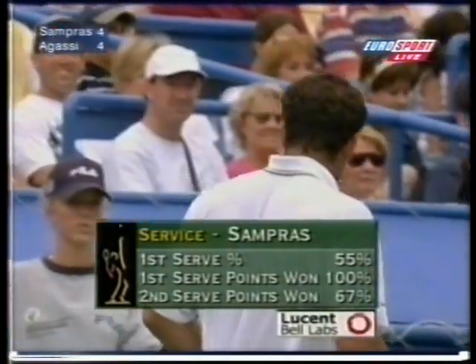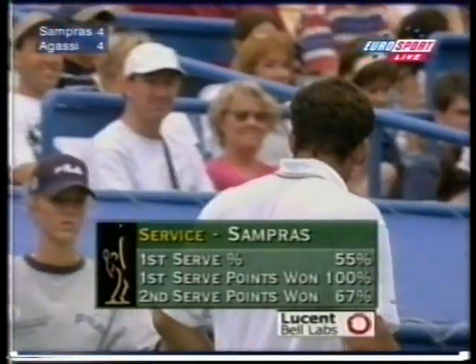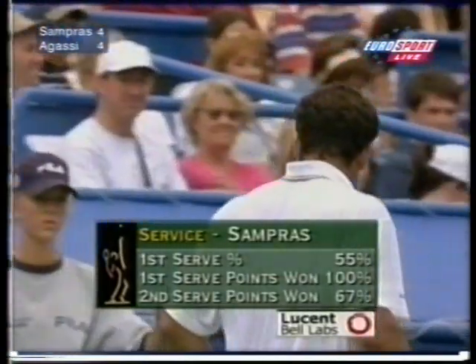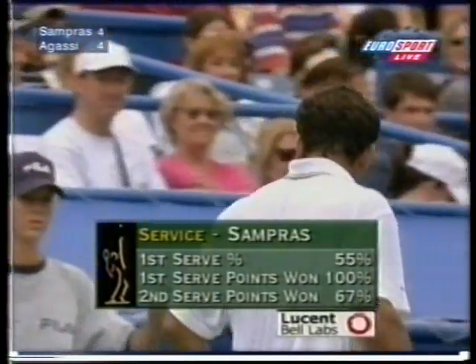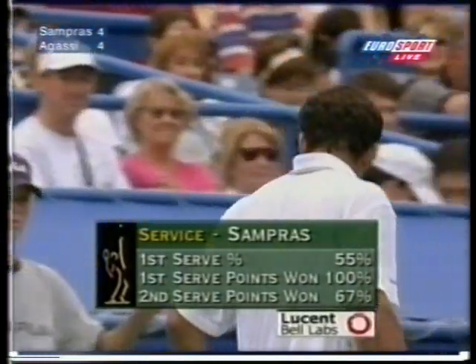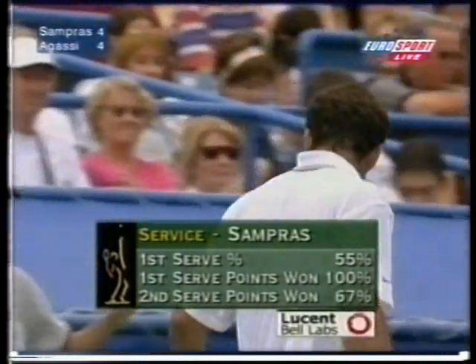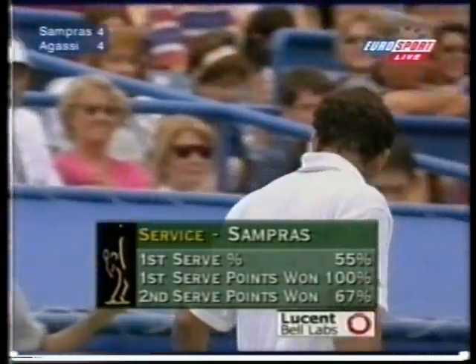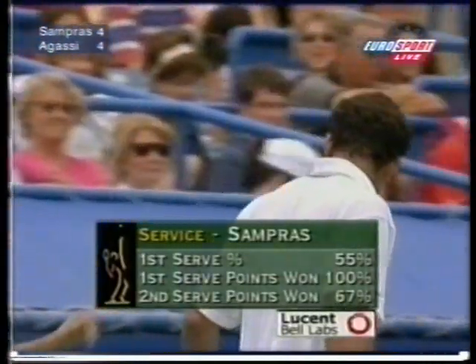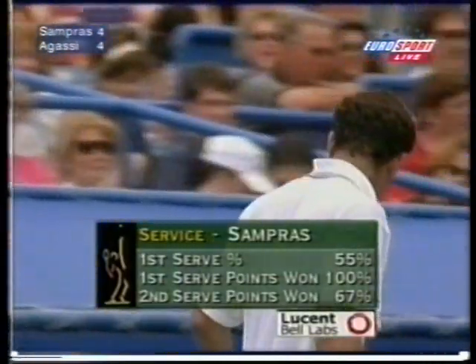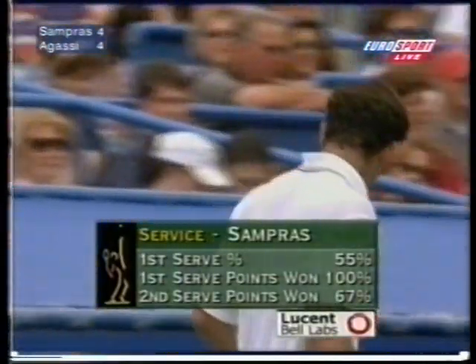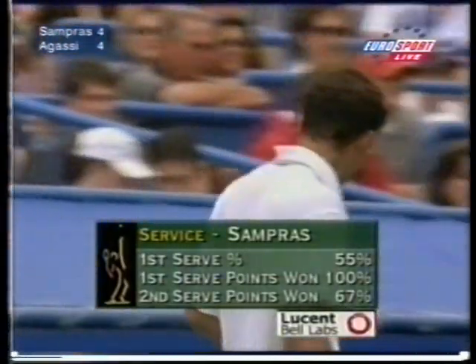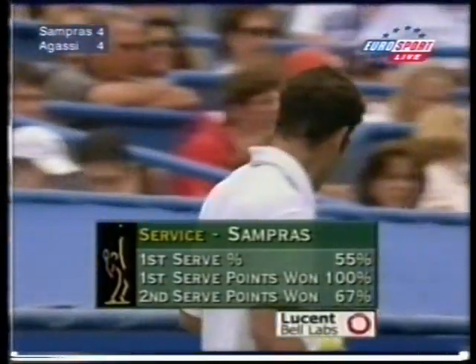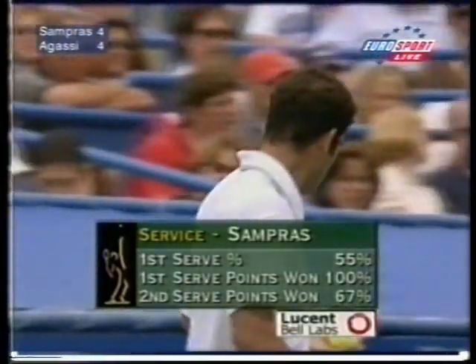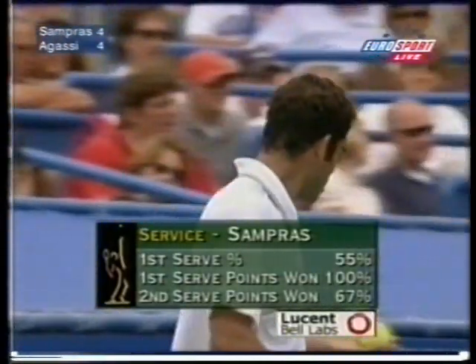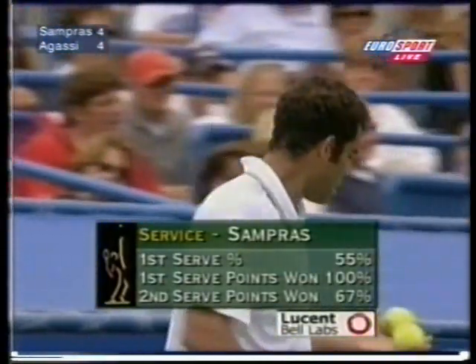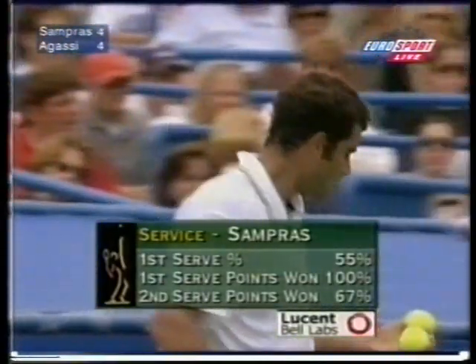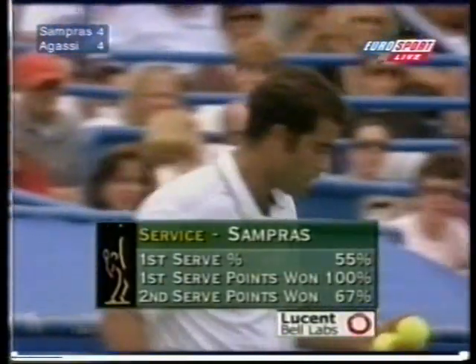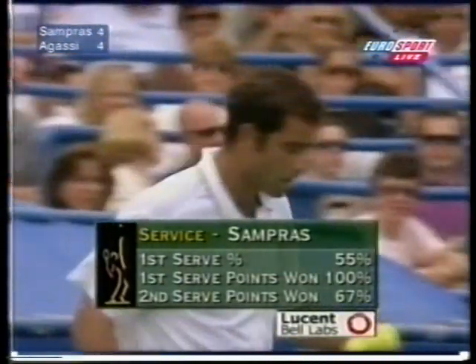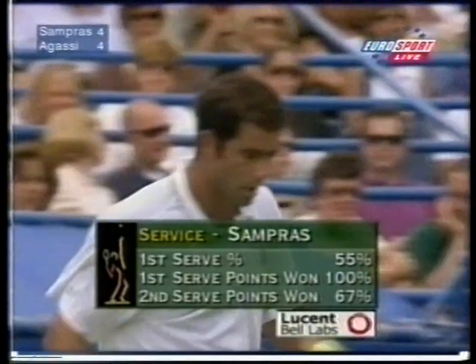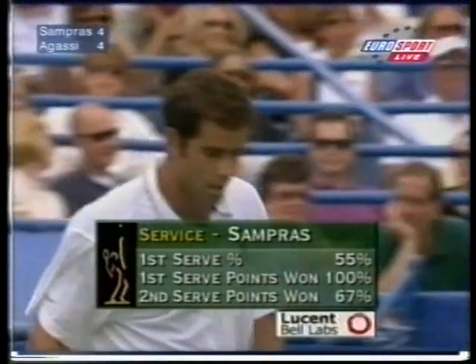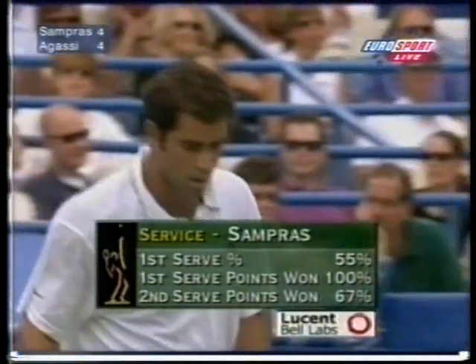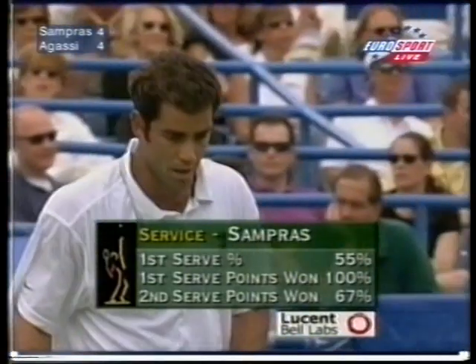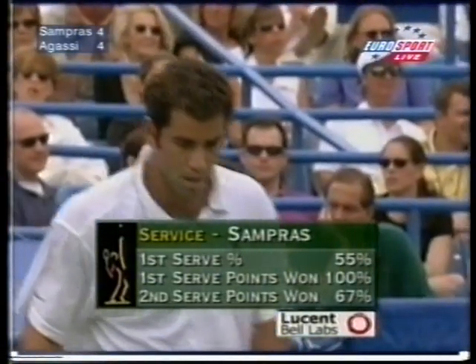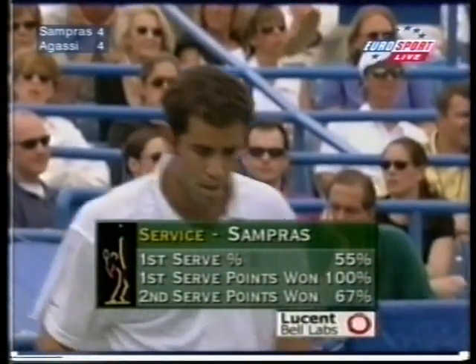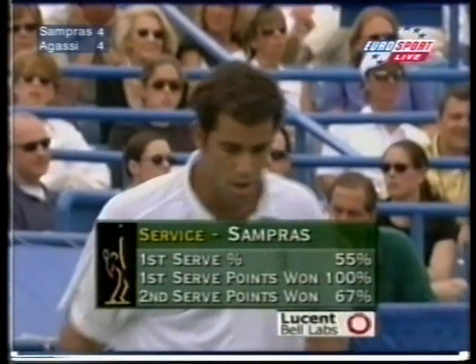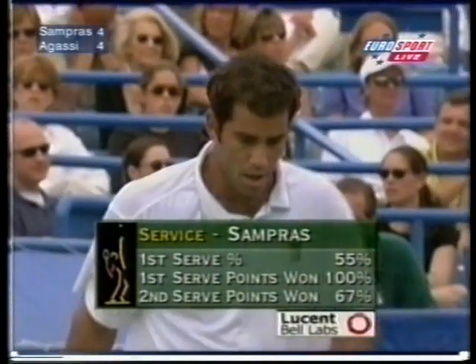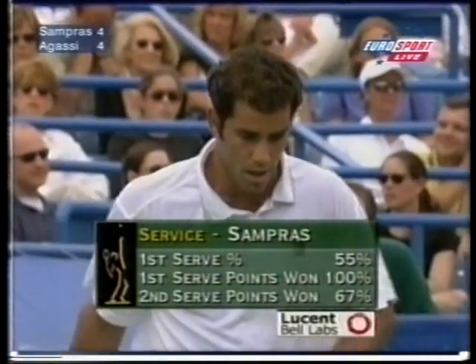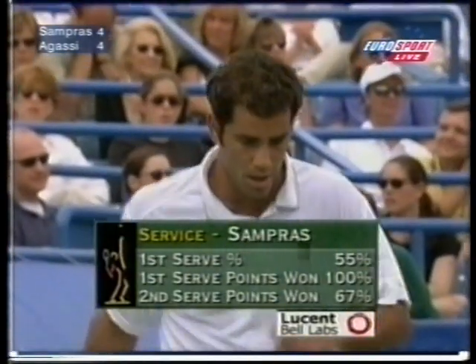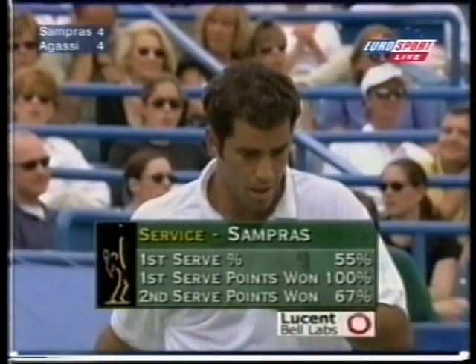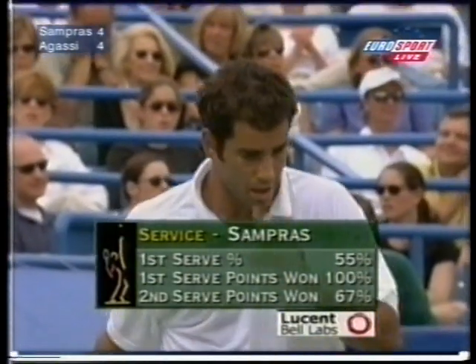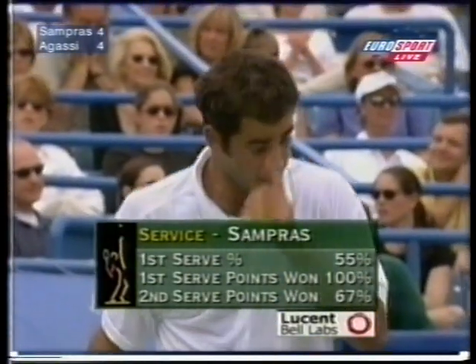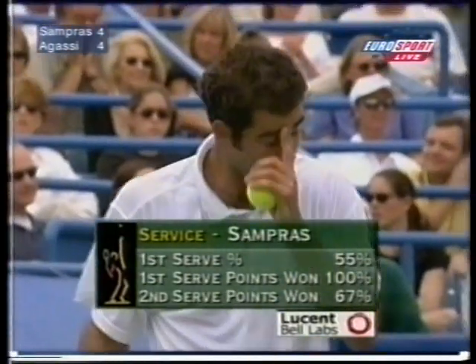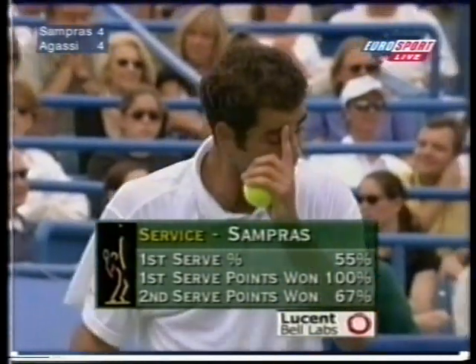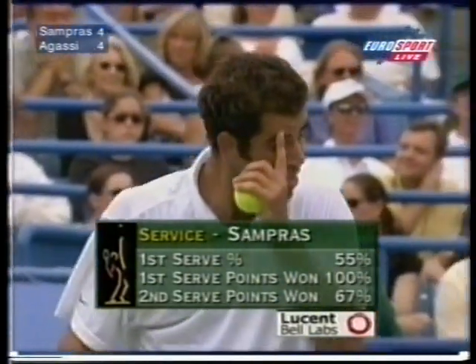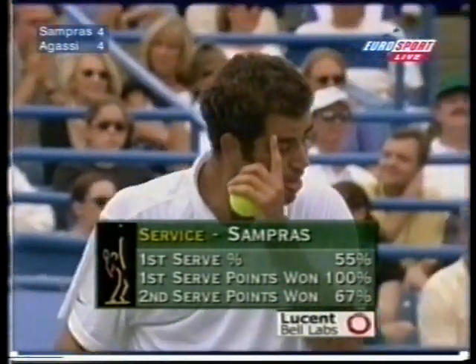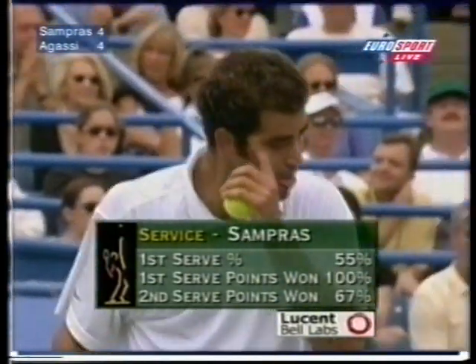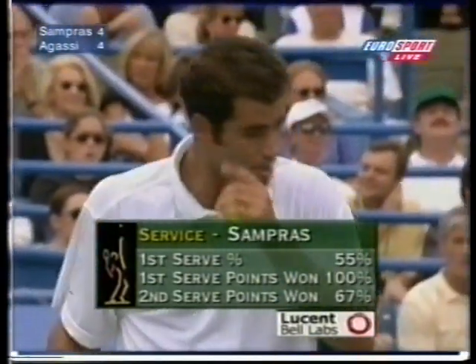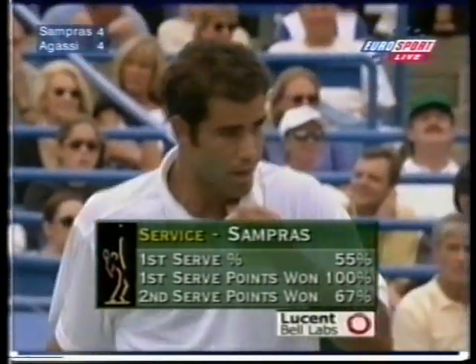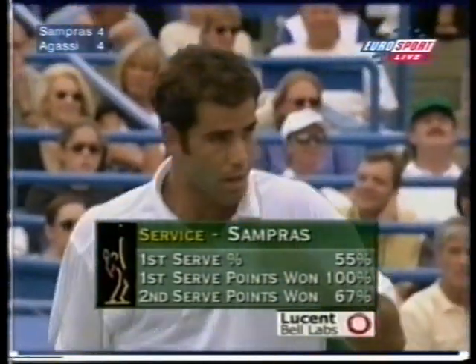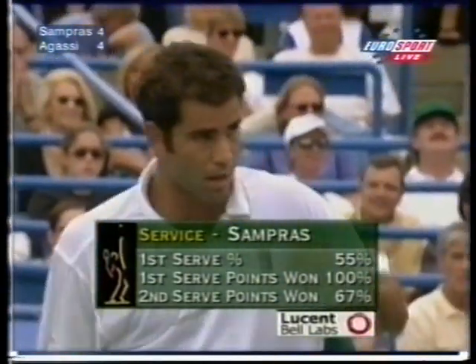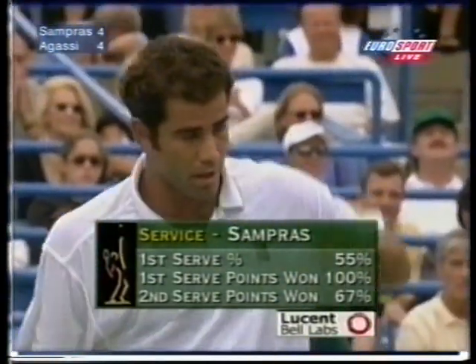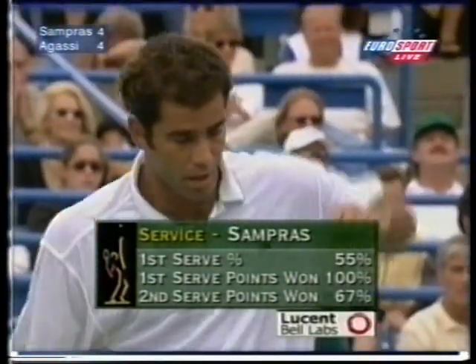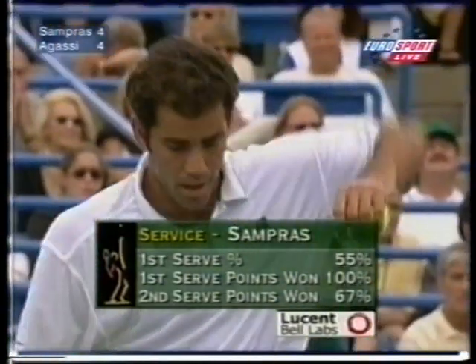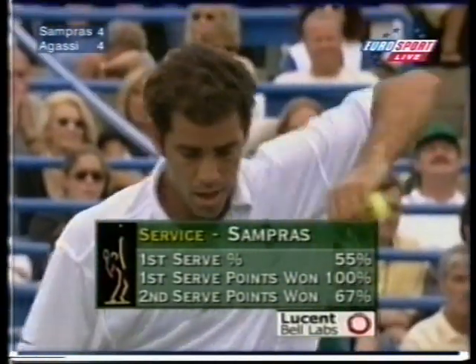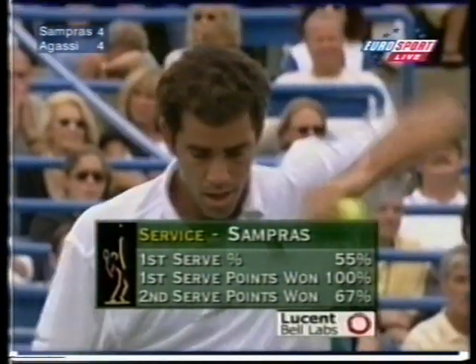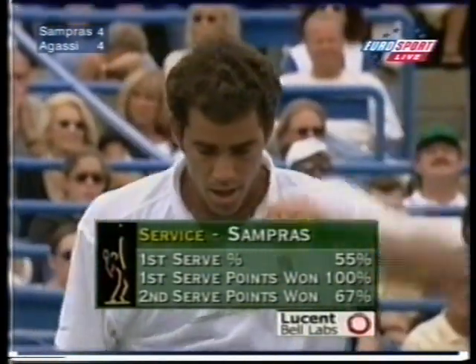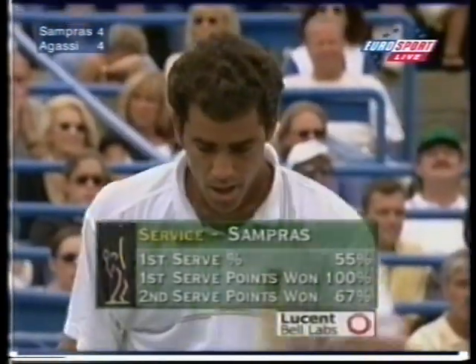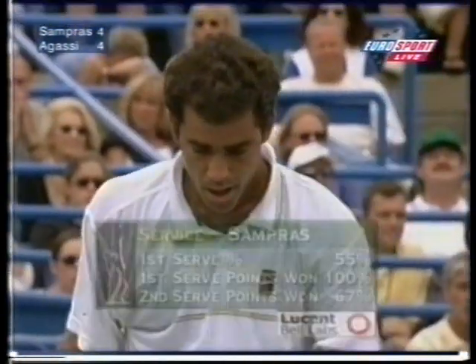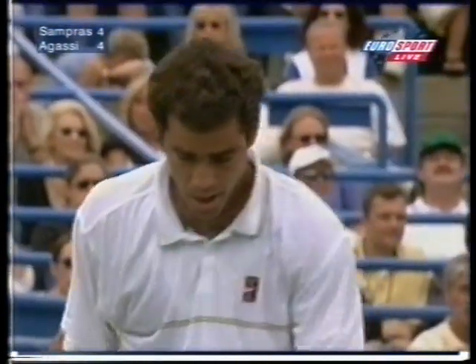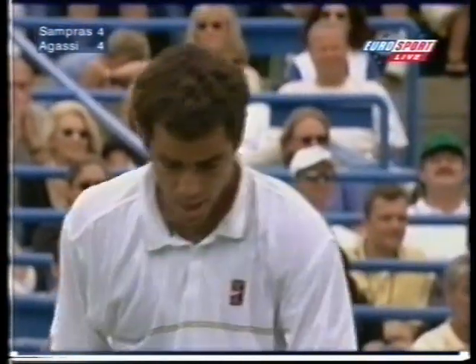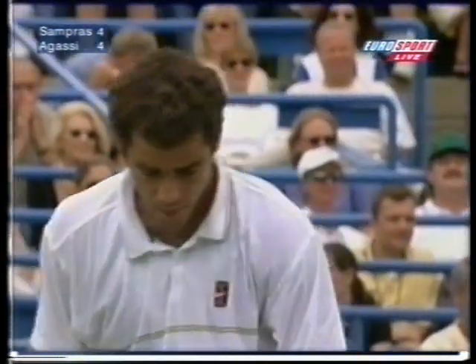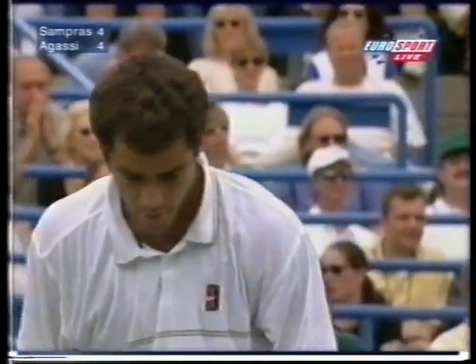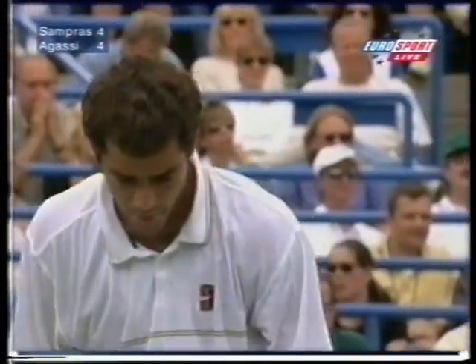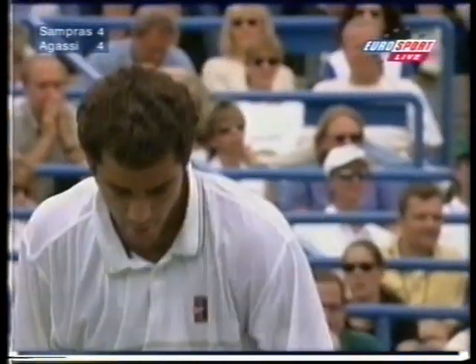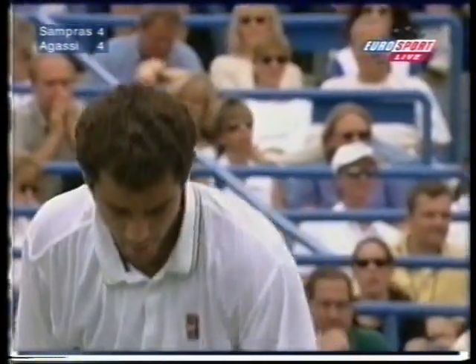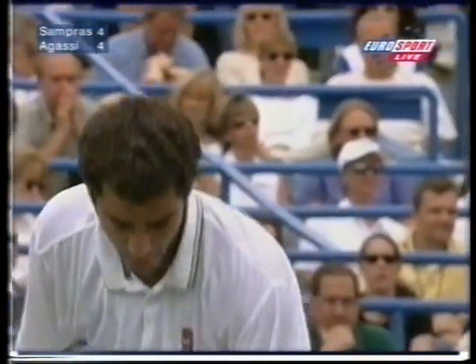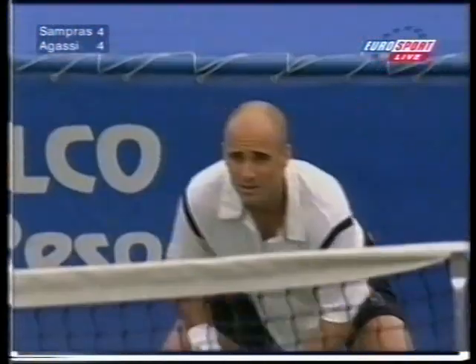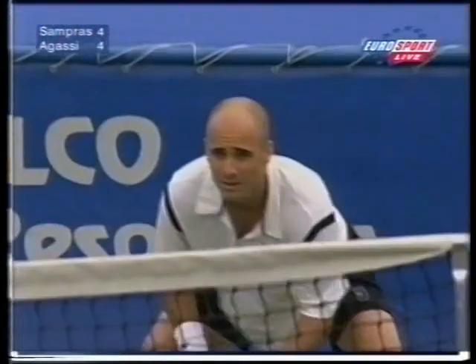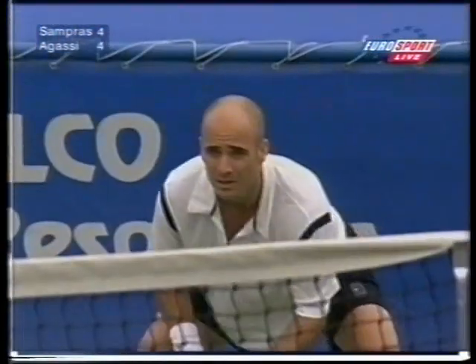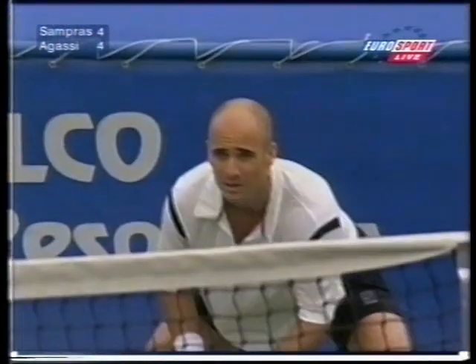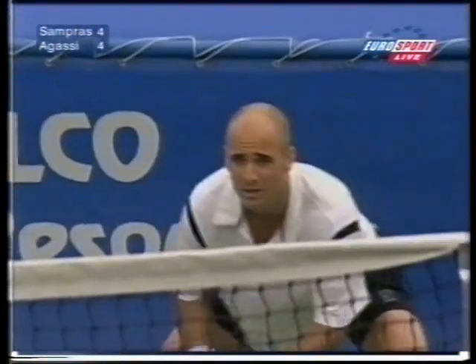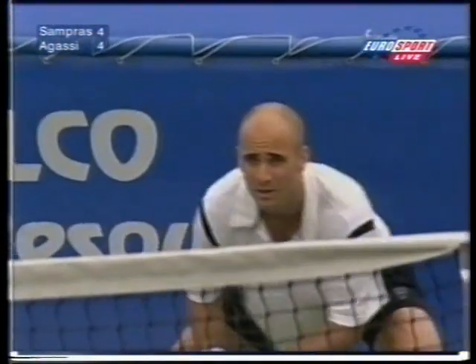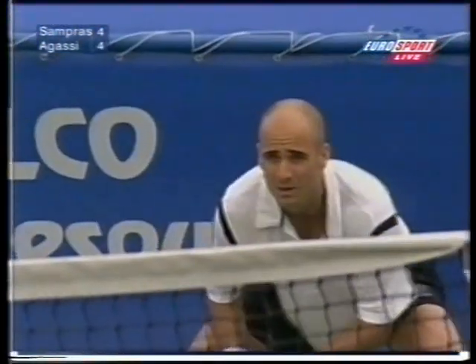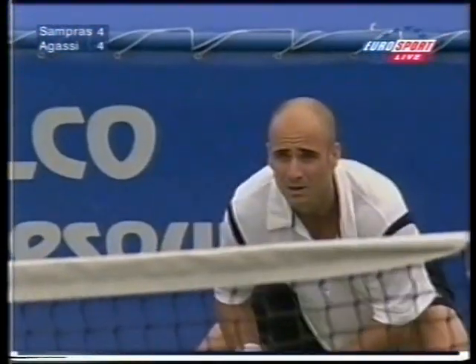What we've got here on the tour this year: the premier server and the premier returner. They dominate in both departments.